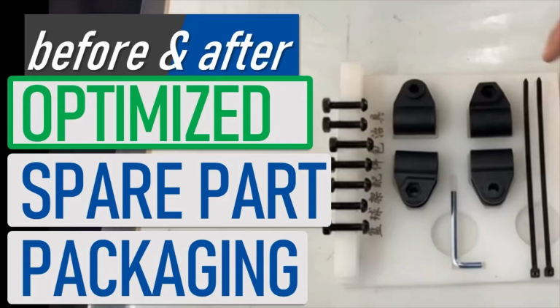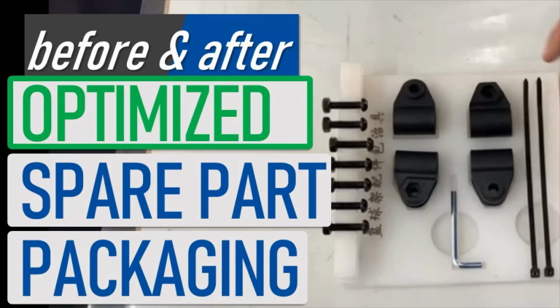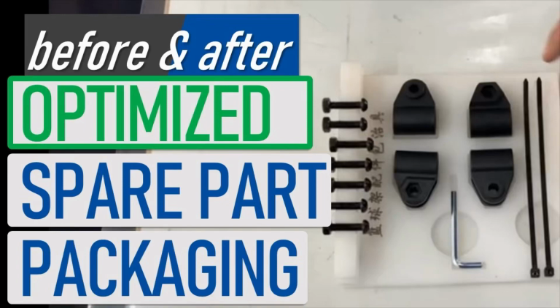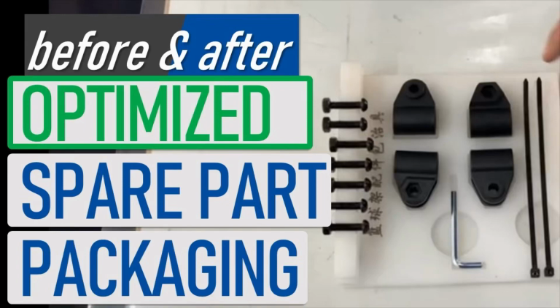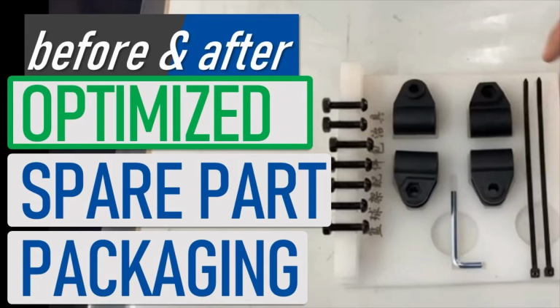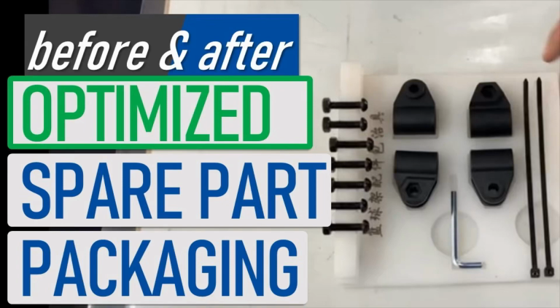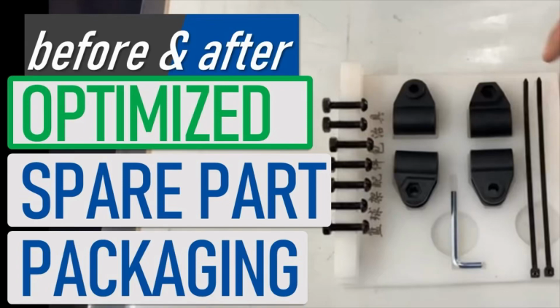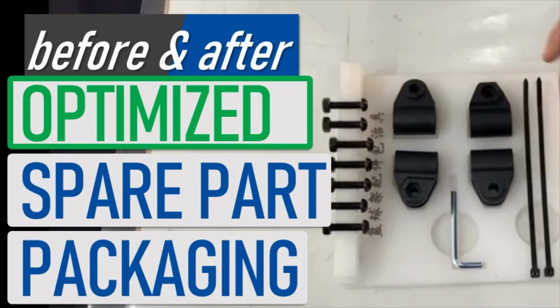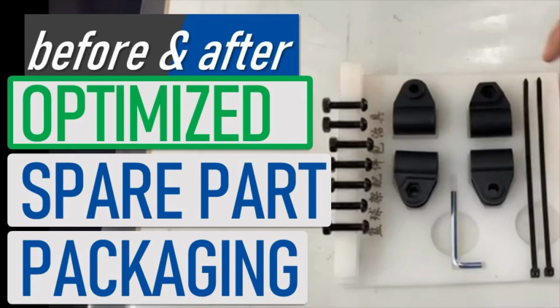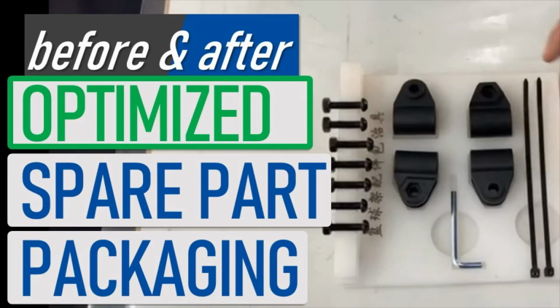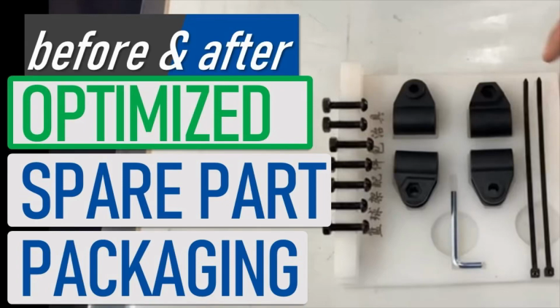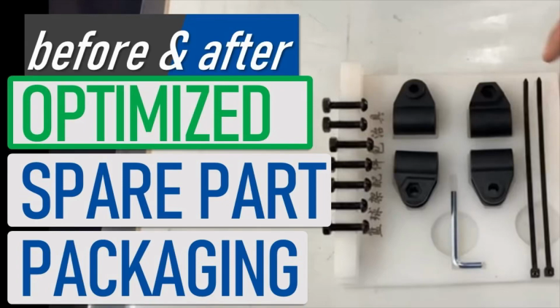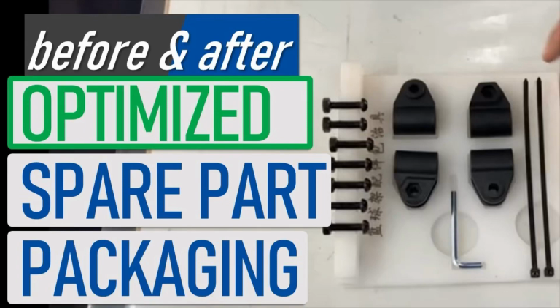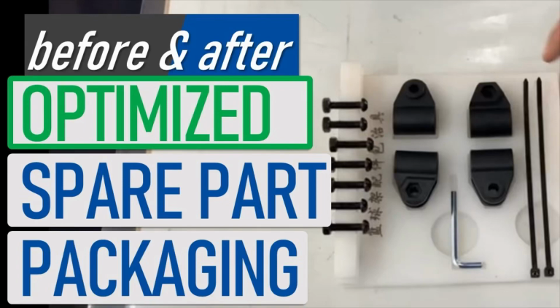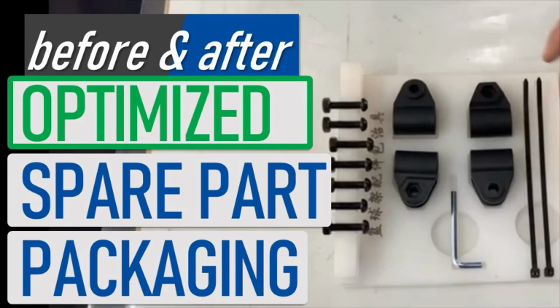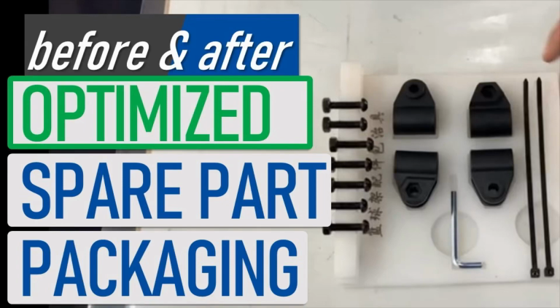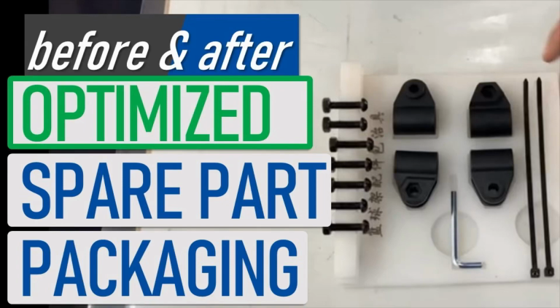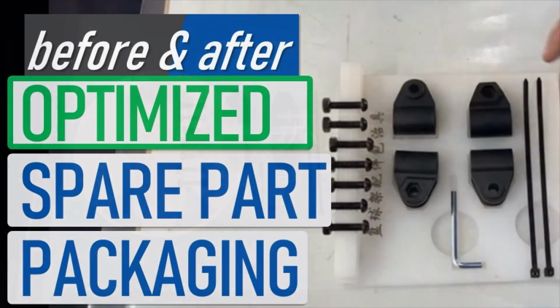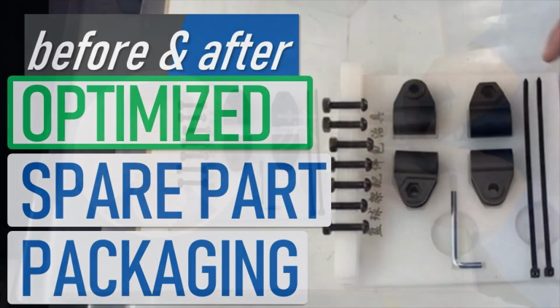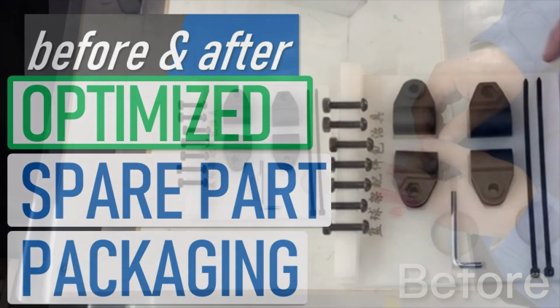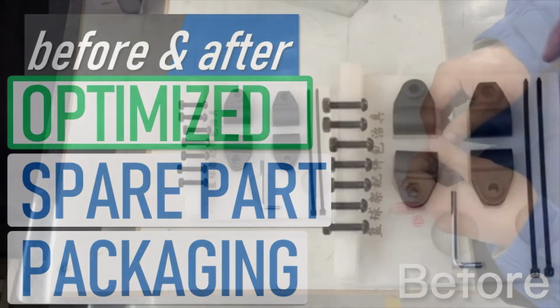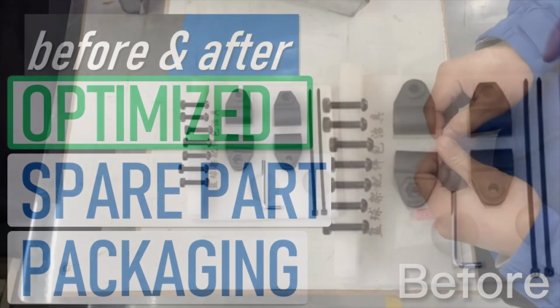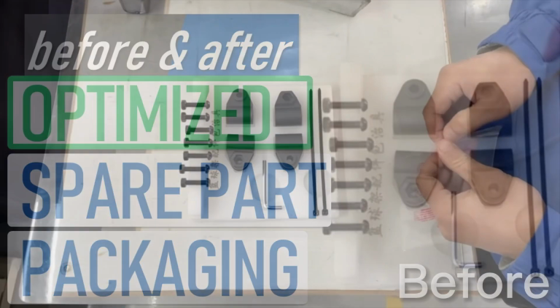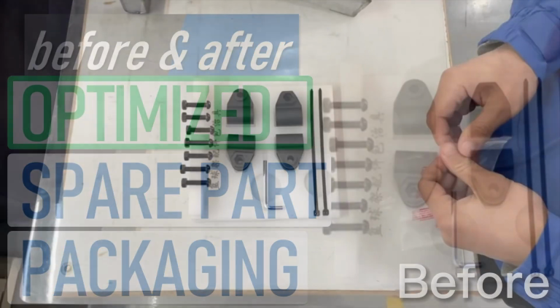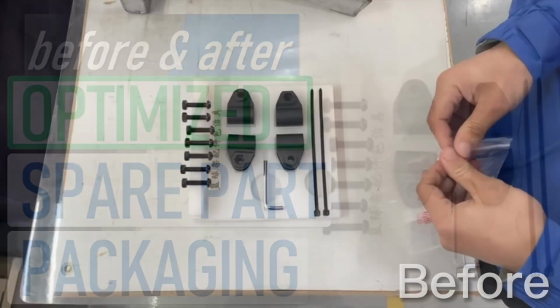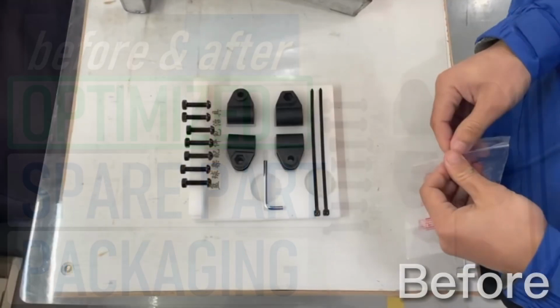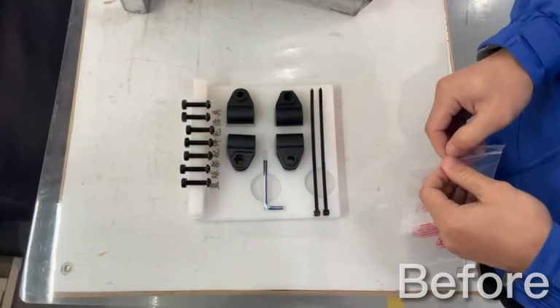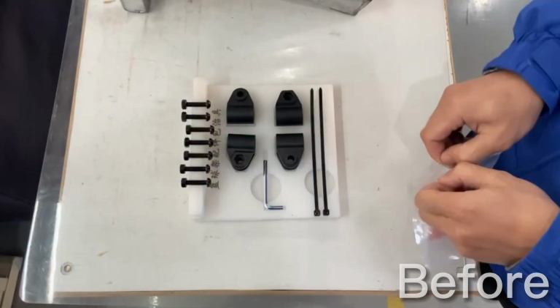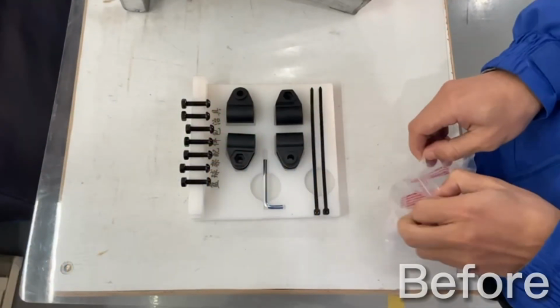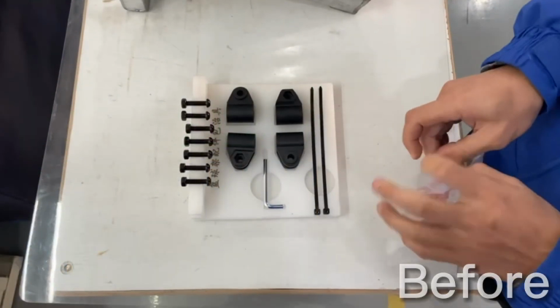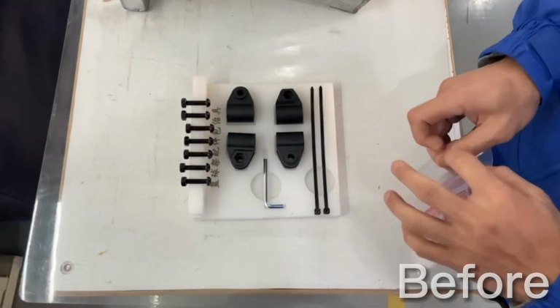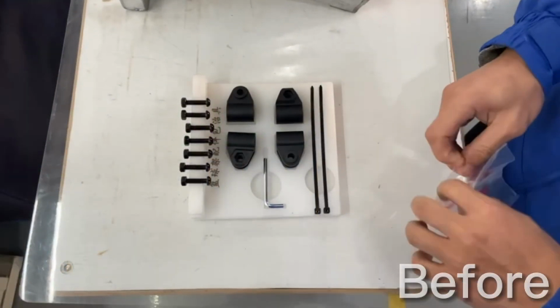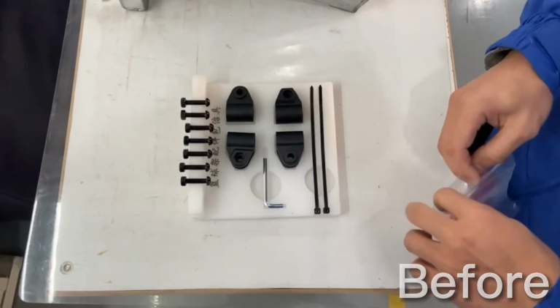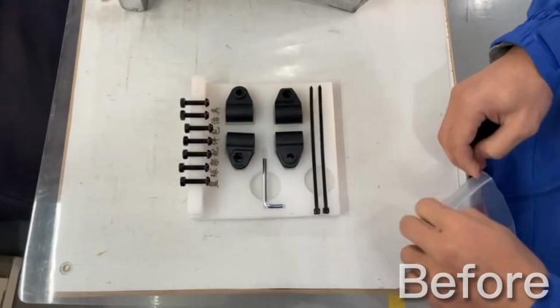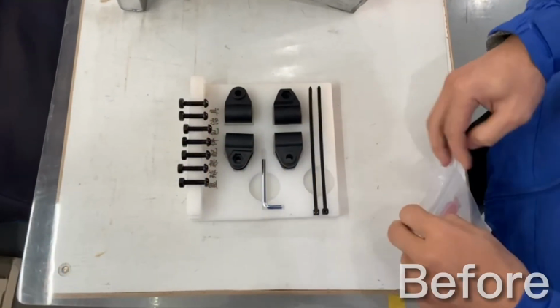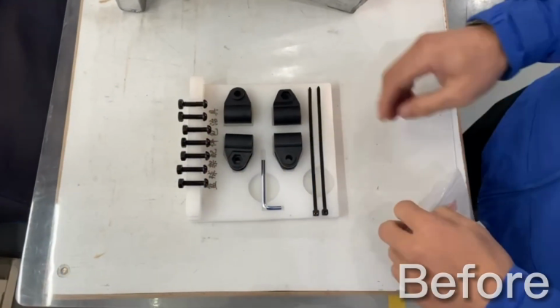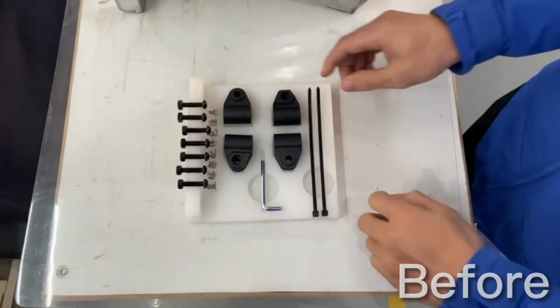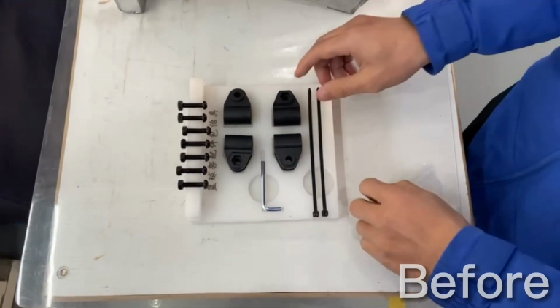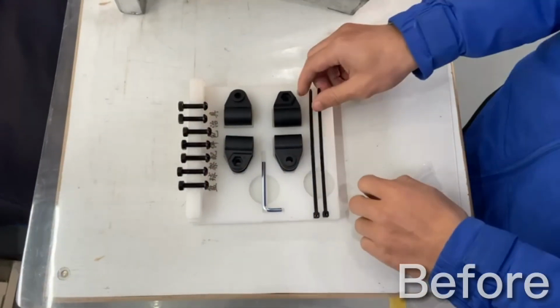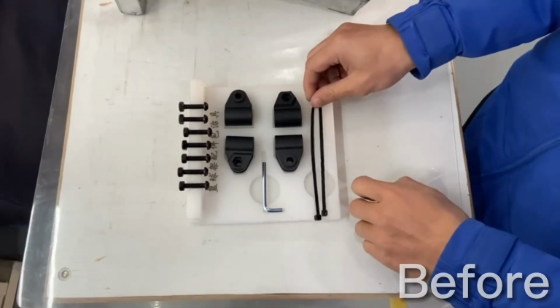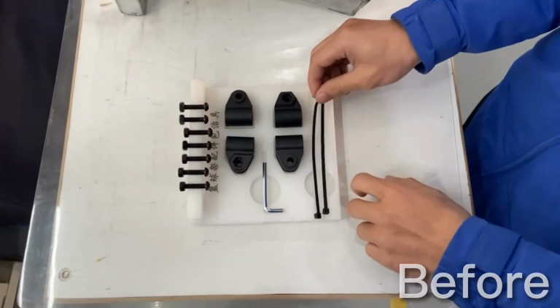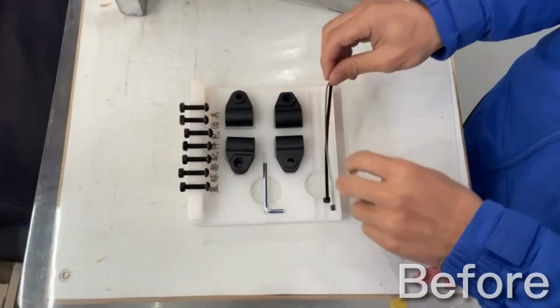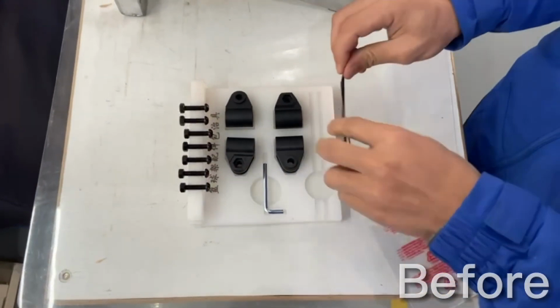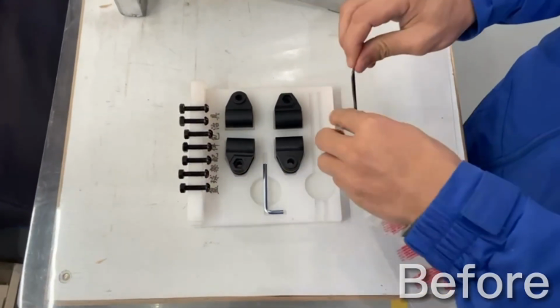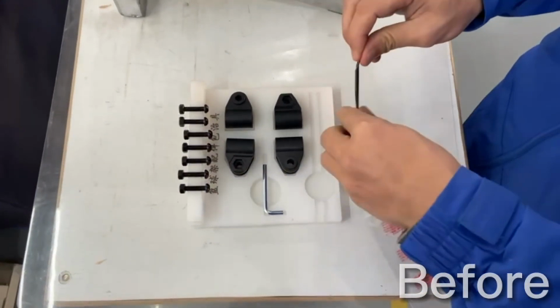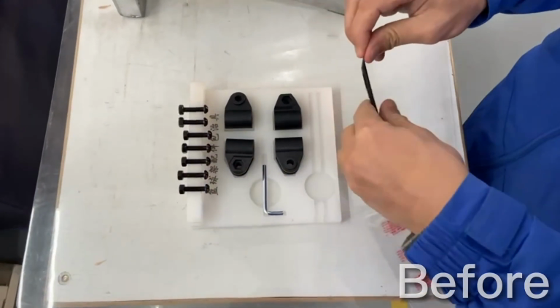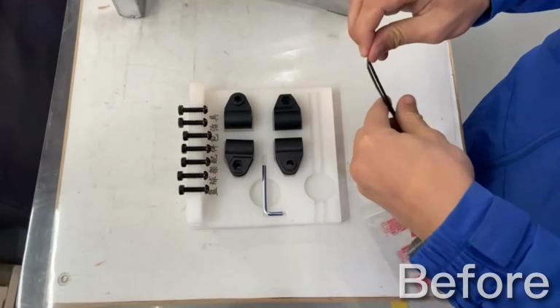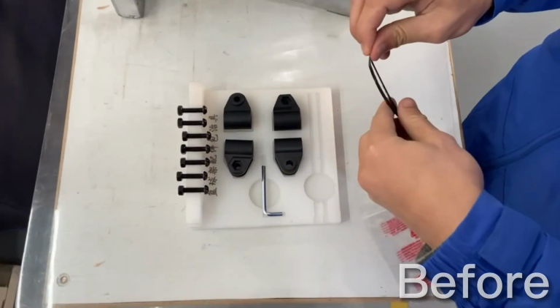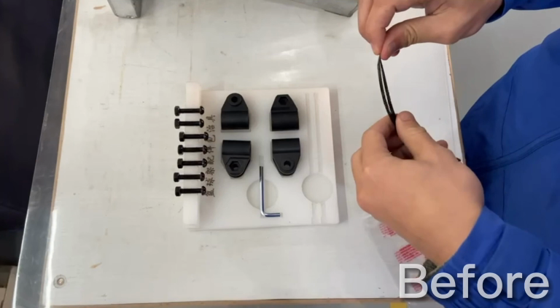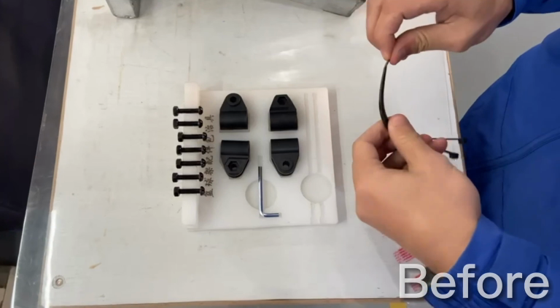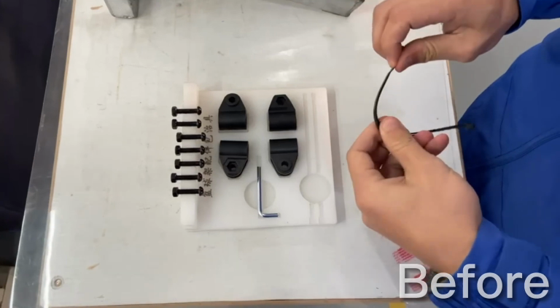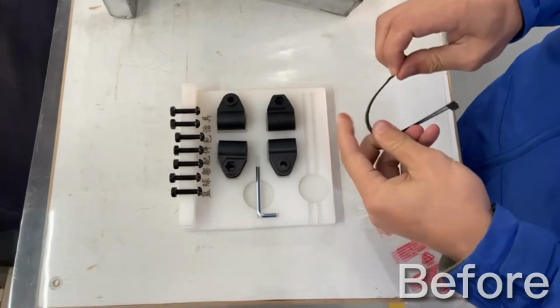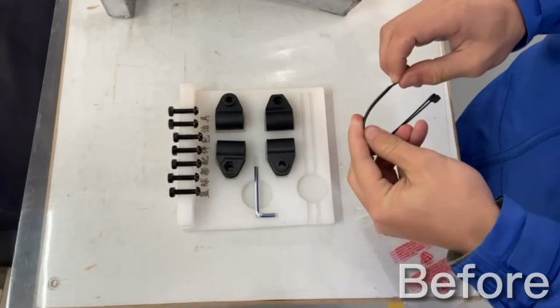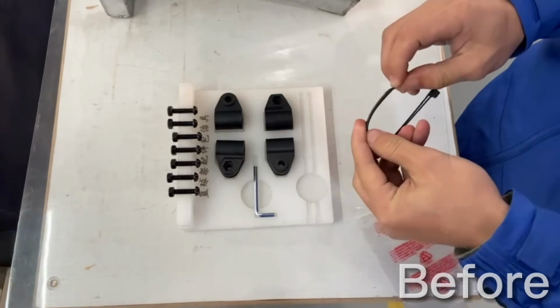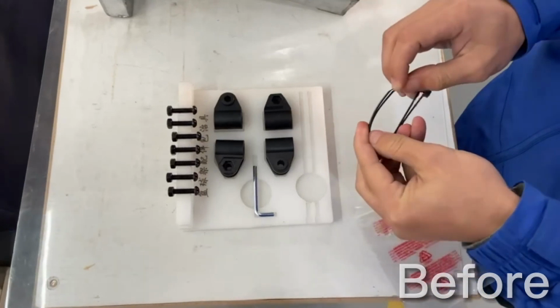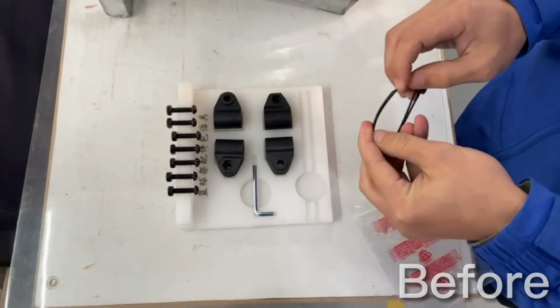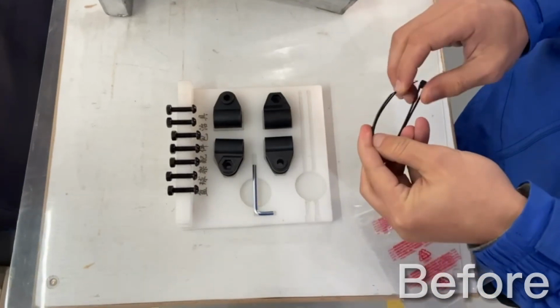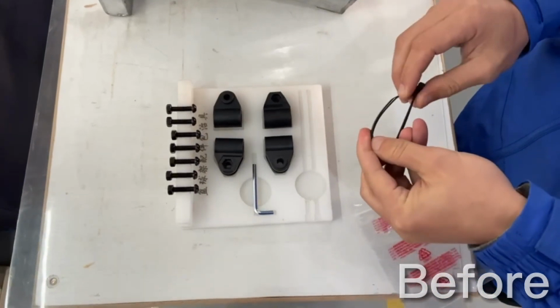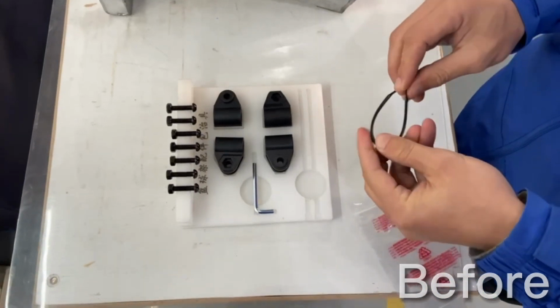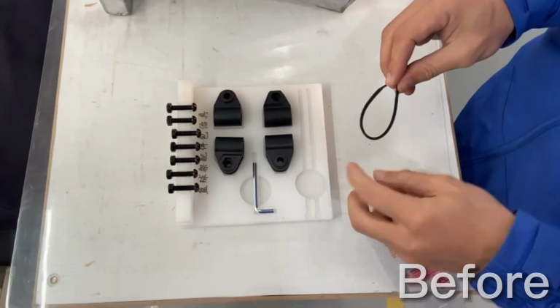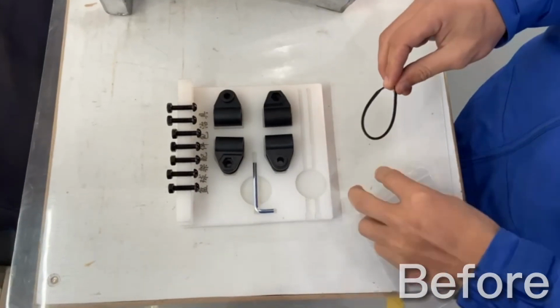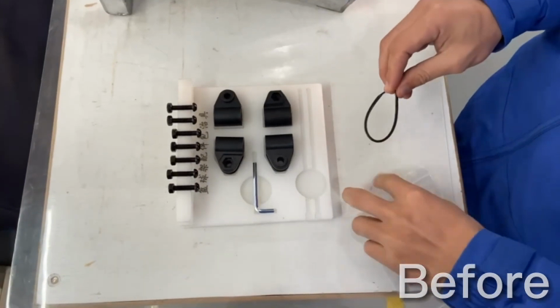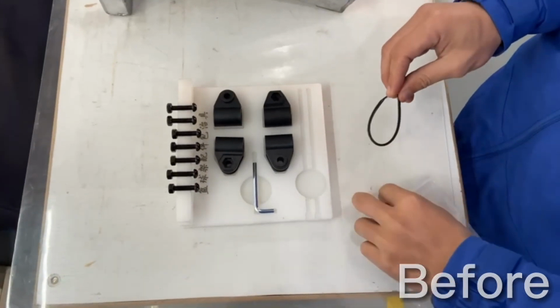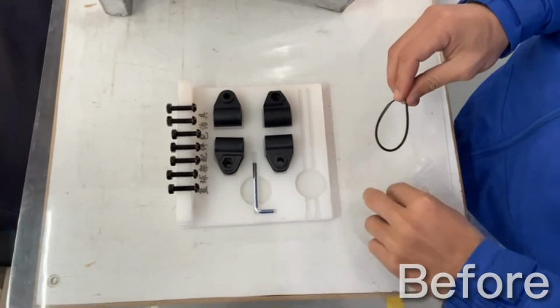Hey folks, whenever we're packing up our basketball hoops, we have all these components pre-staged. But take a look at this one step right here.